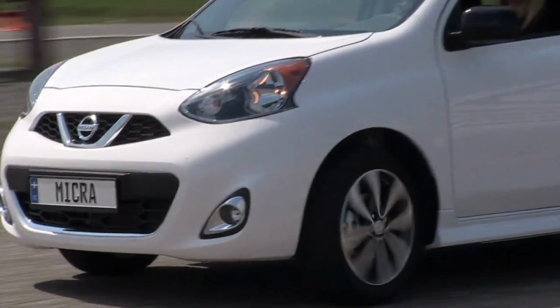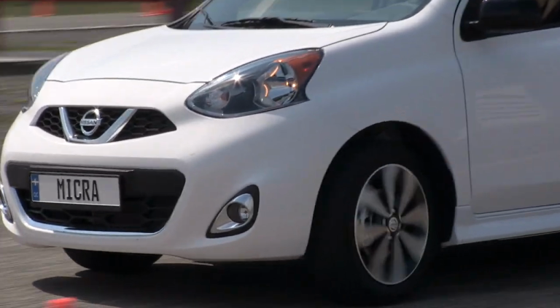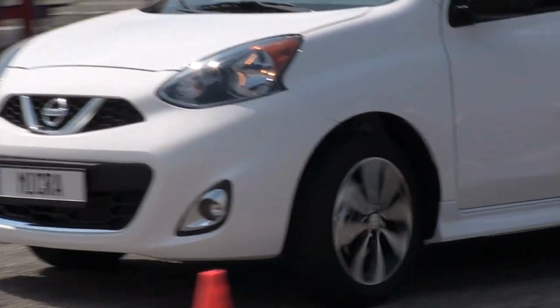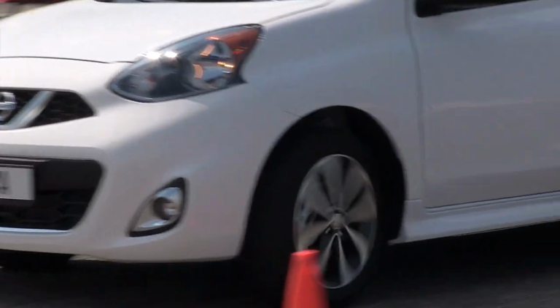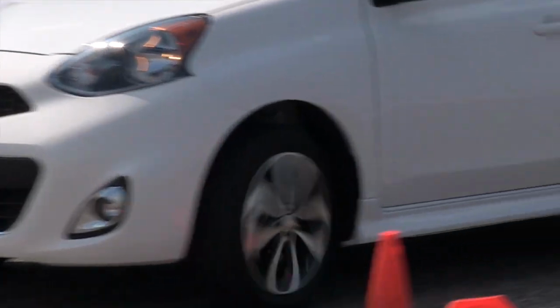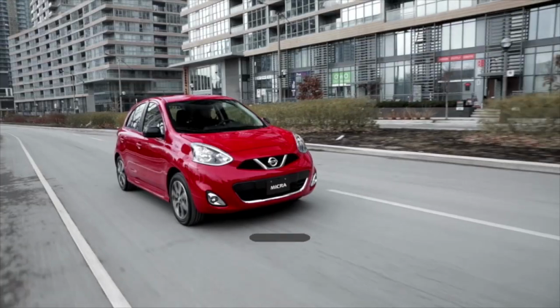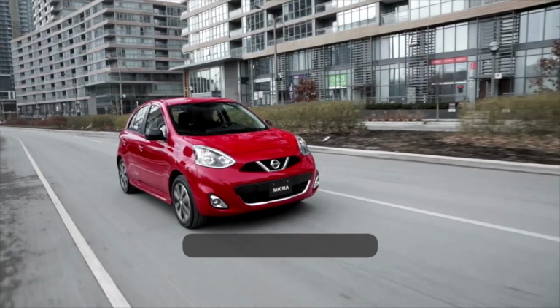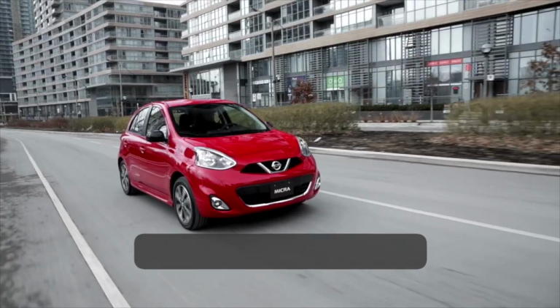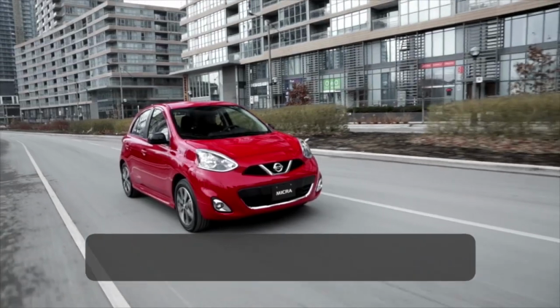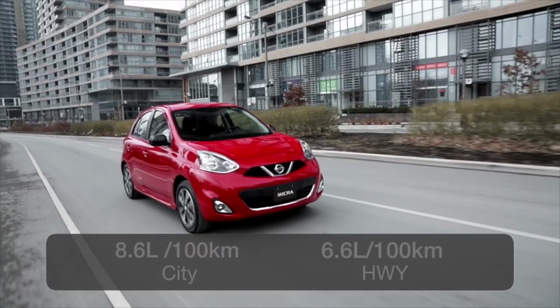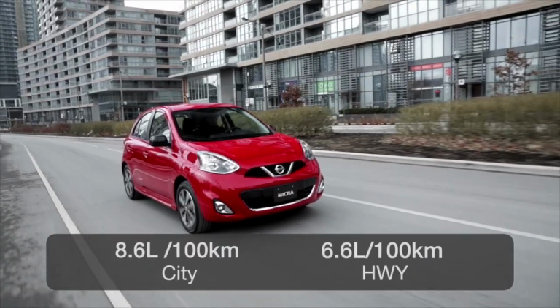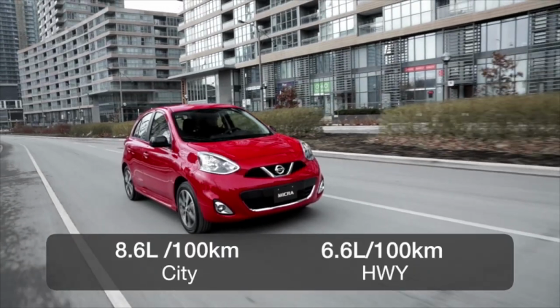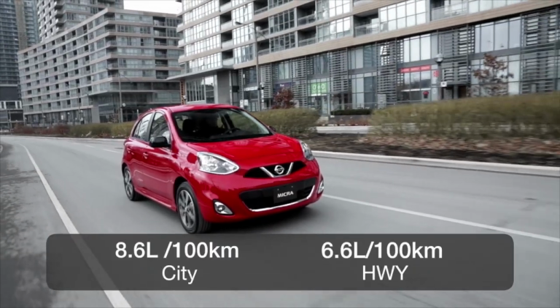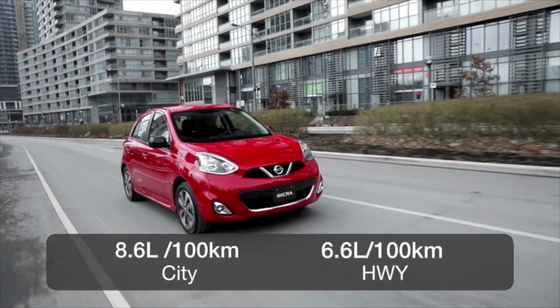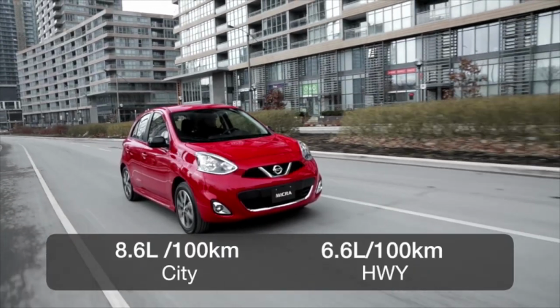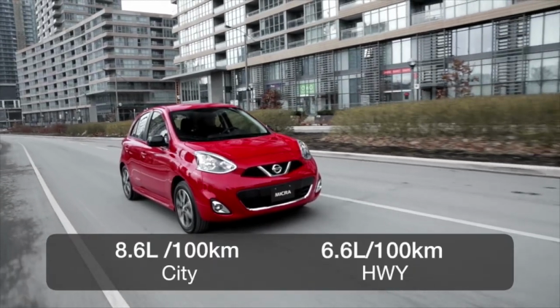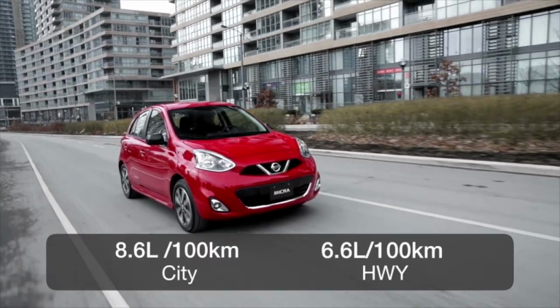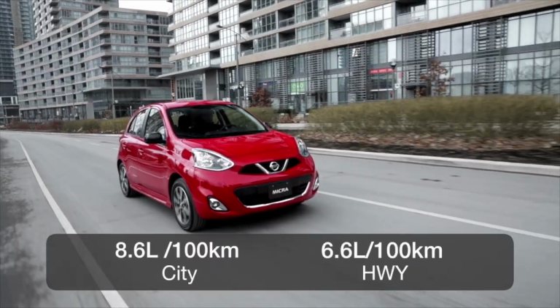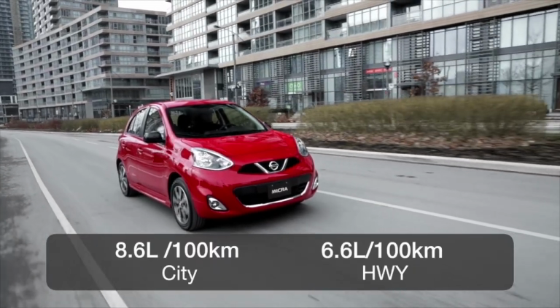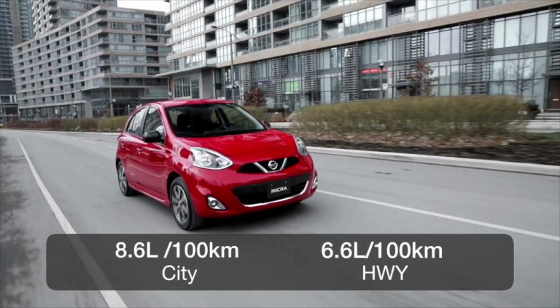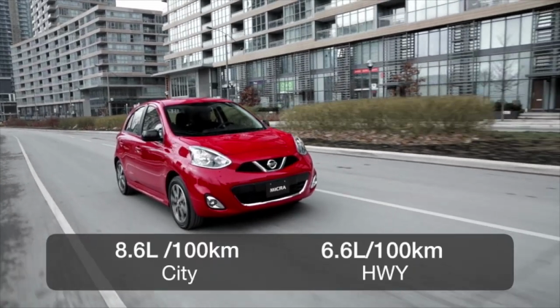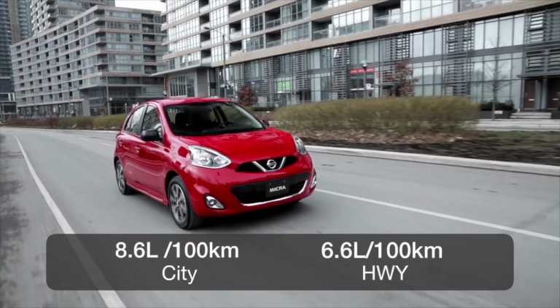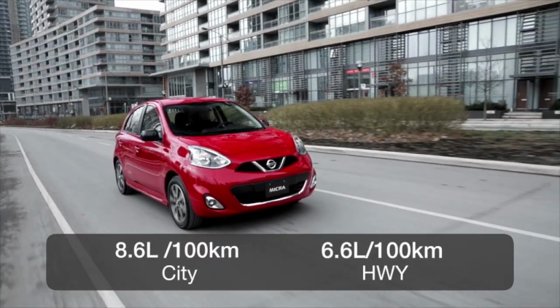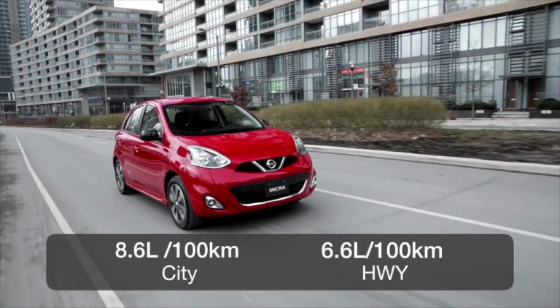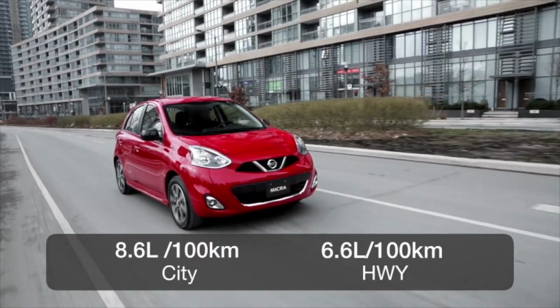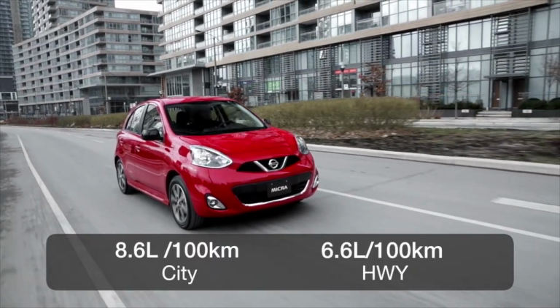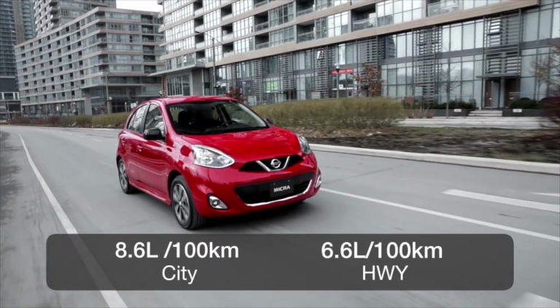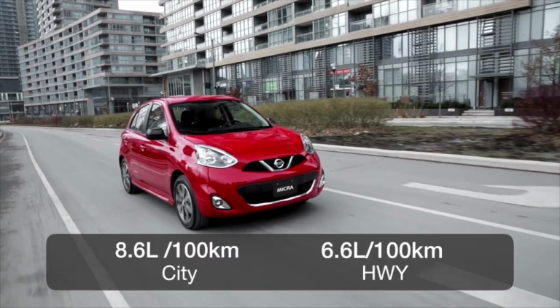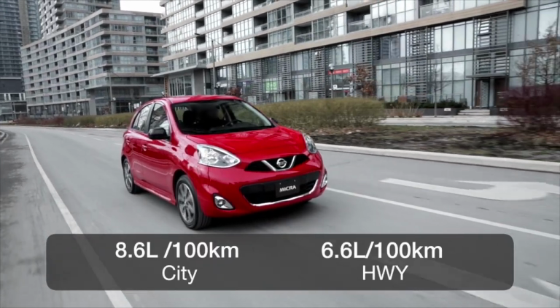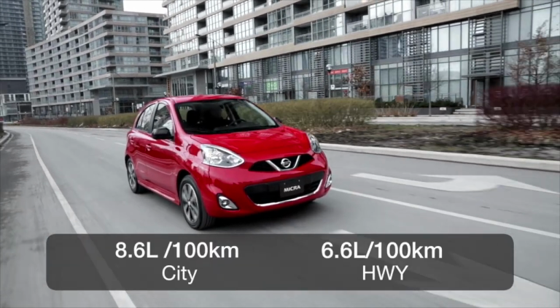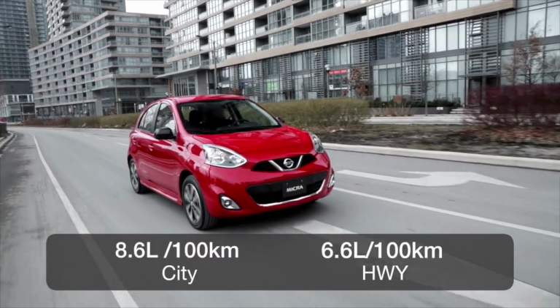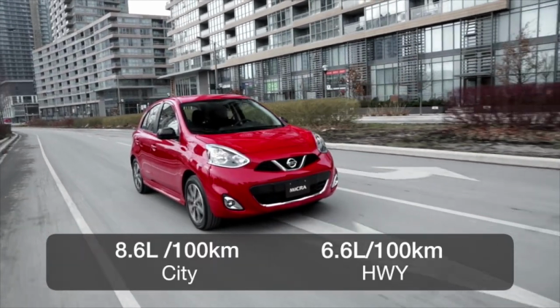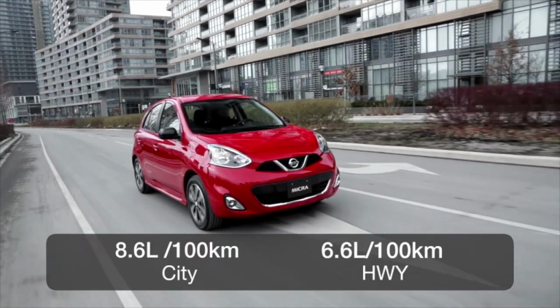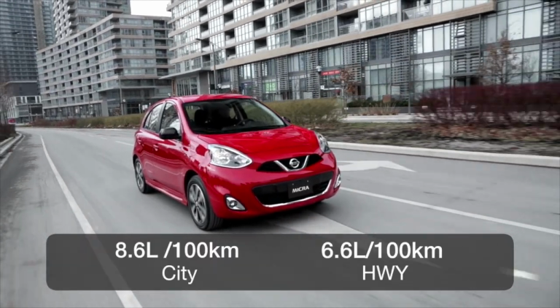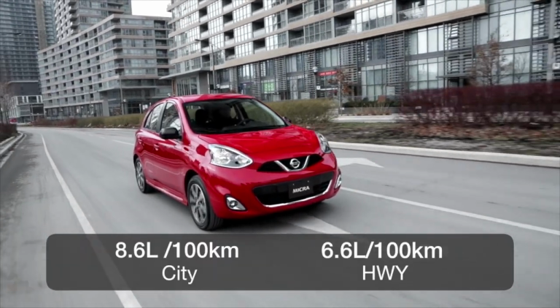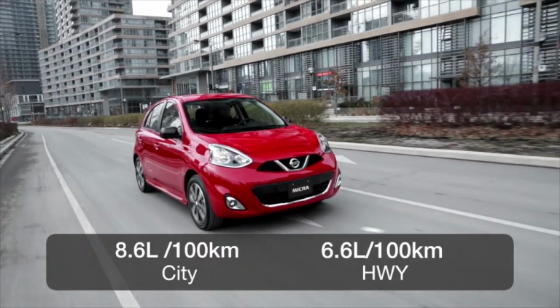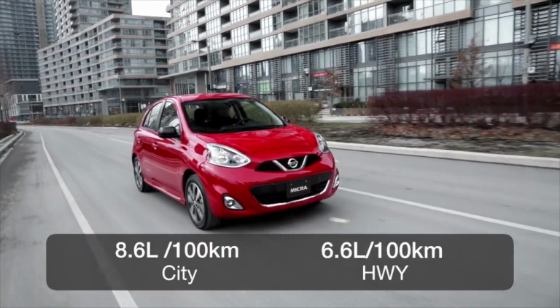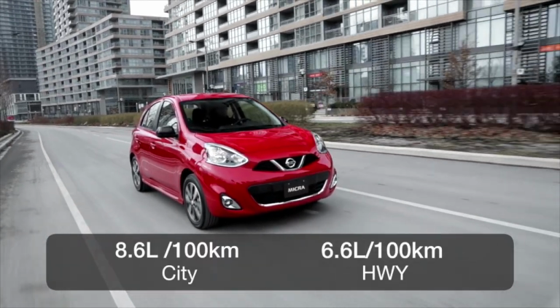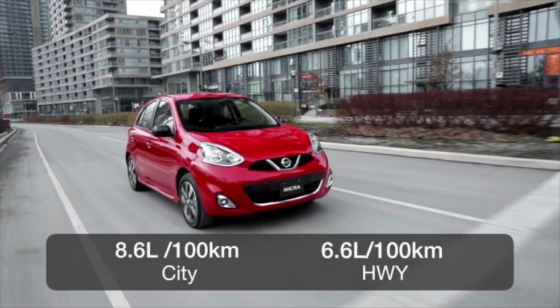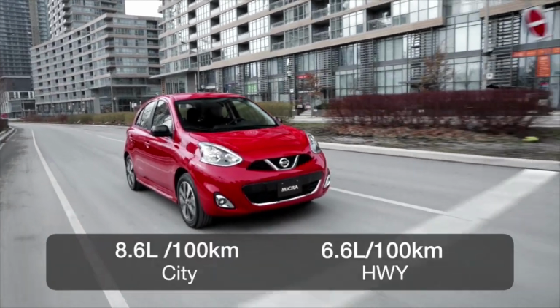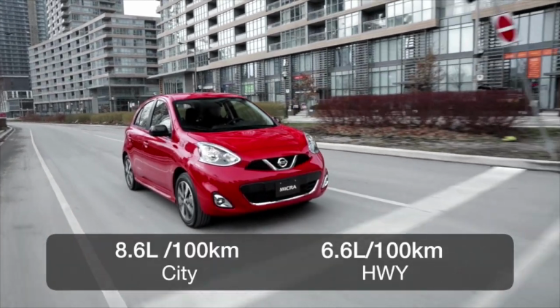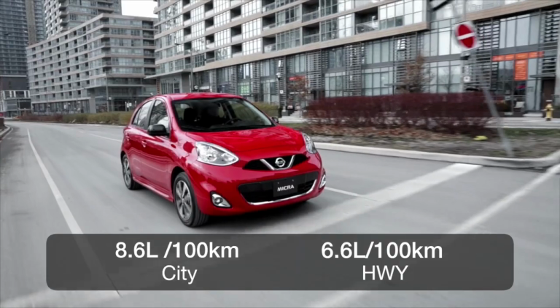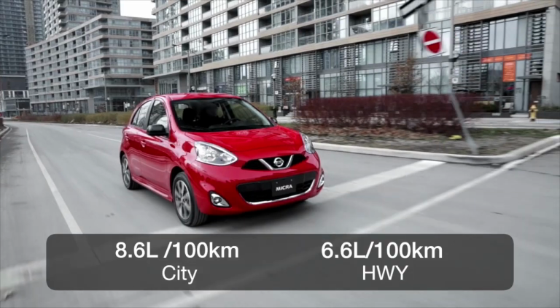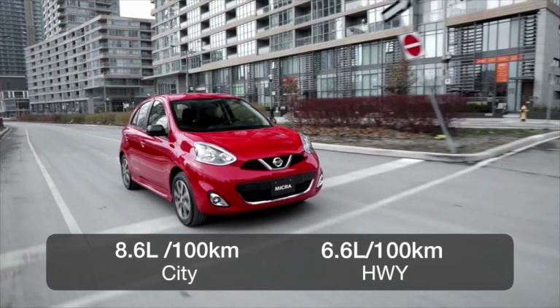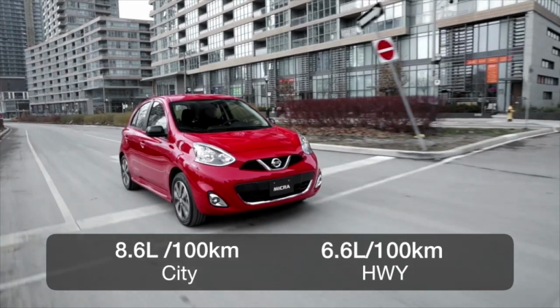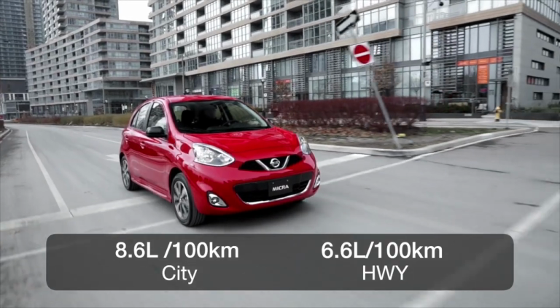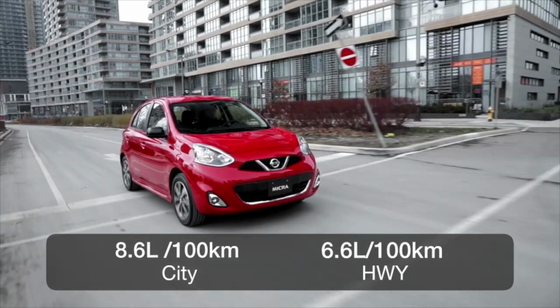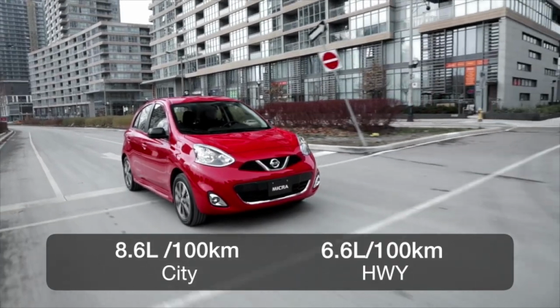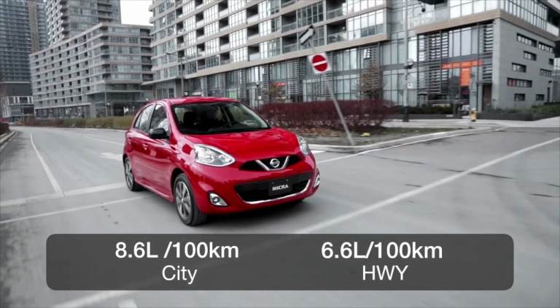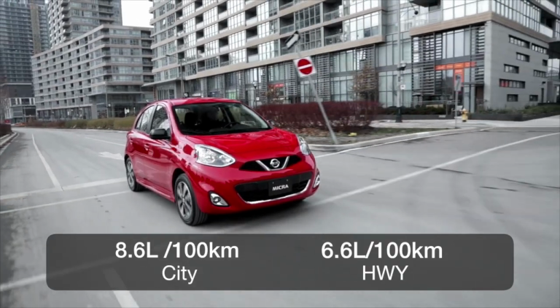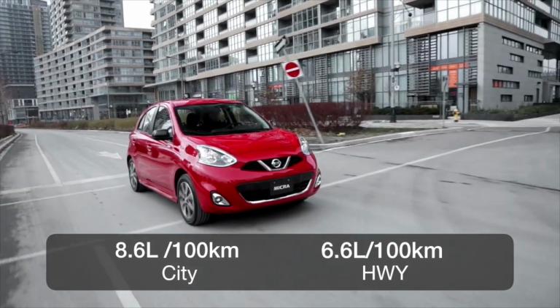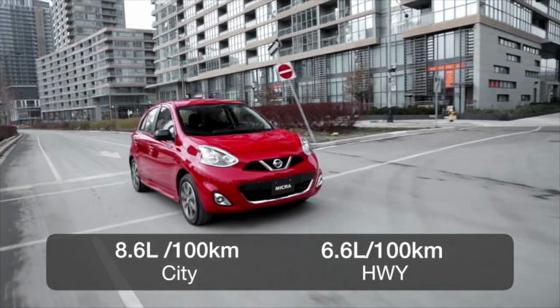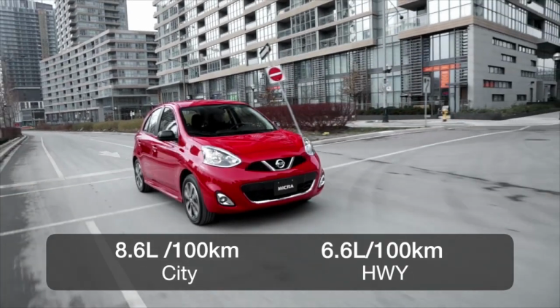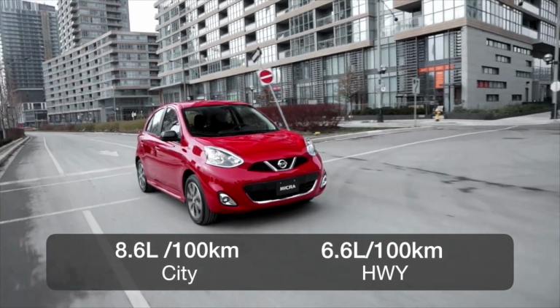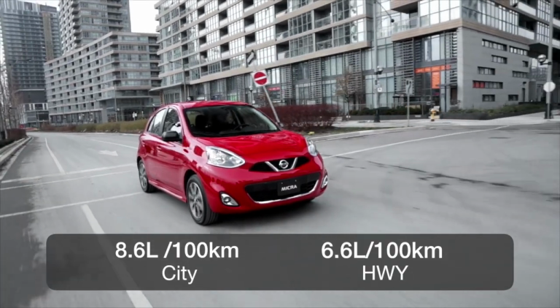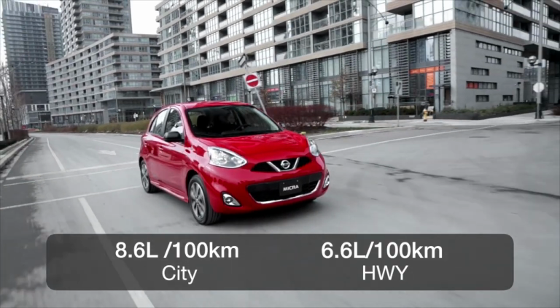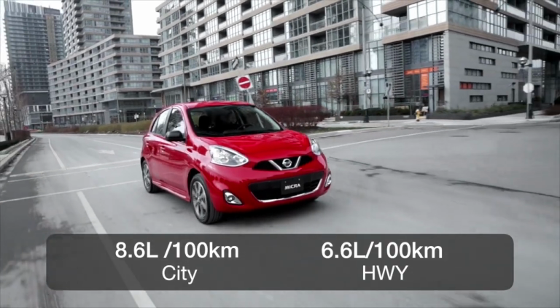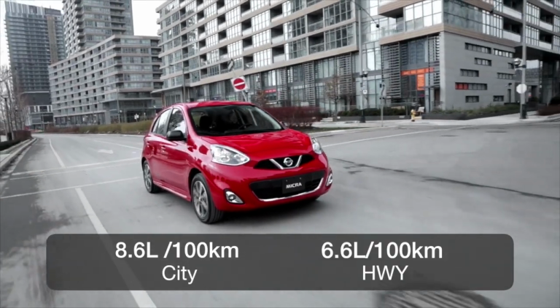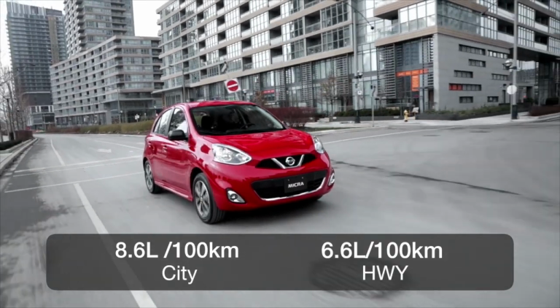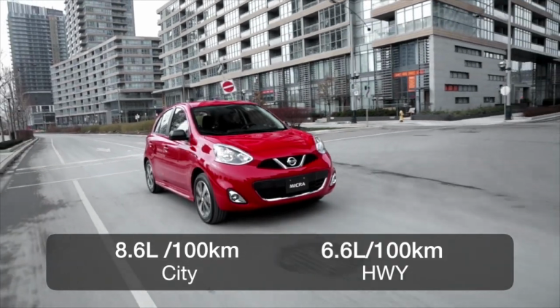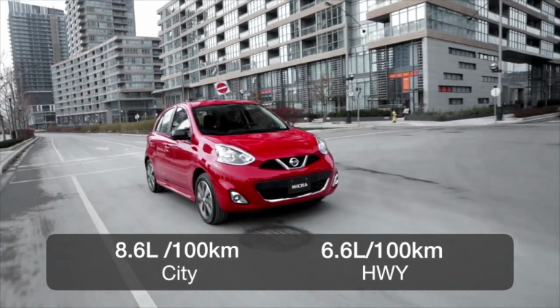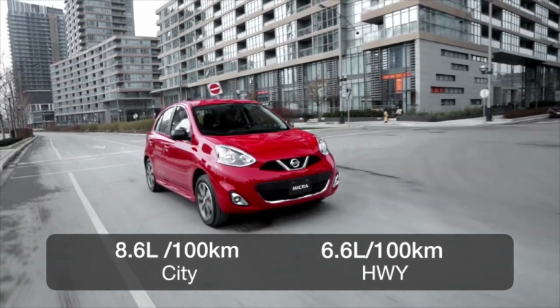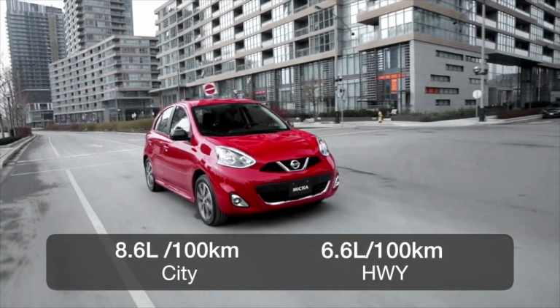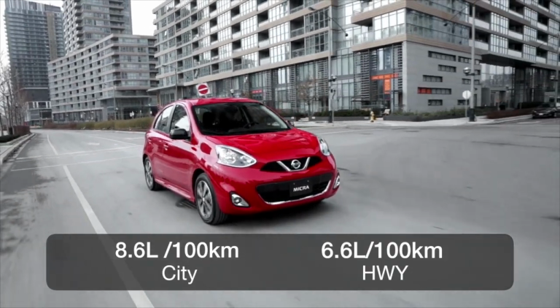It's rated at 8.6 liters per 100 kilometers in the city and 6.6 liters on the highway when equipped with the manual transmission.